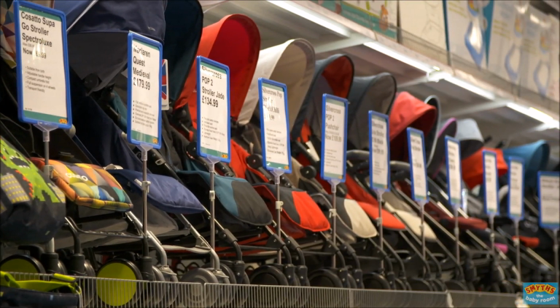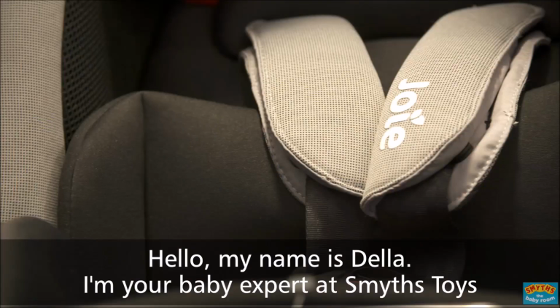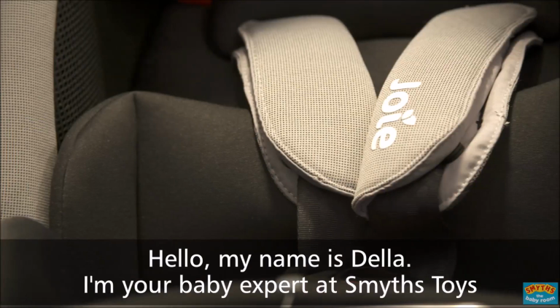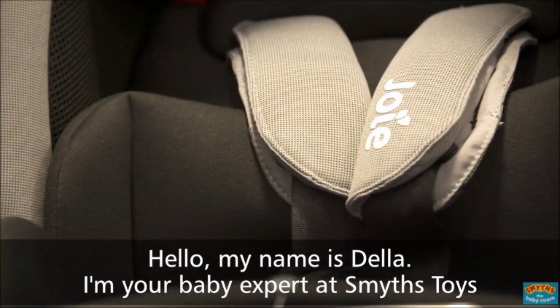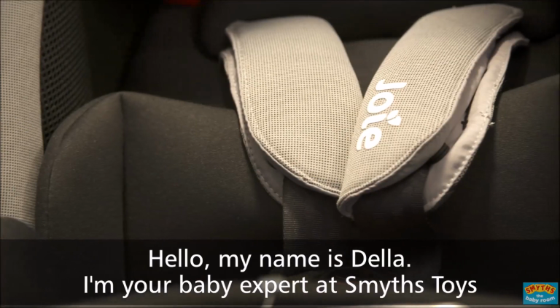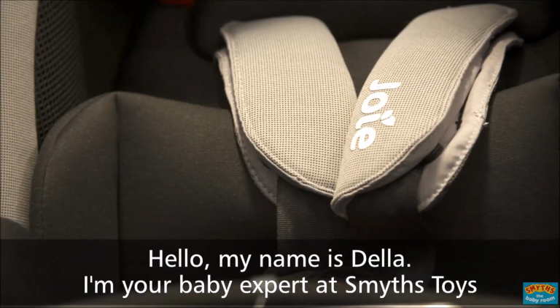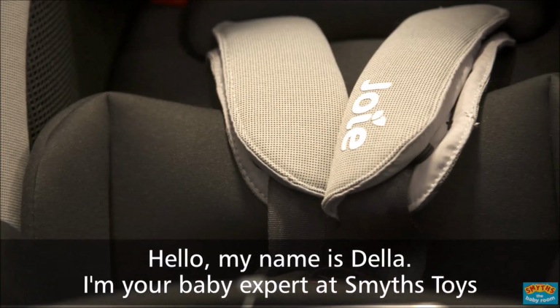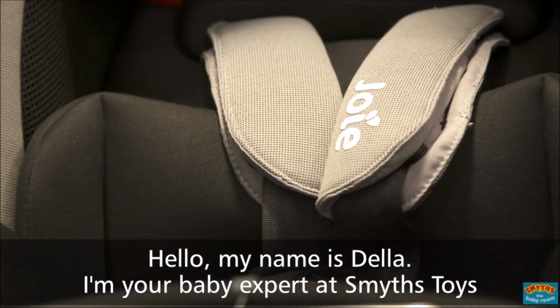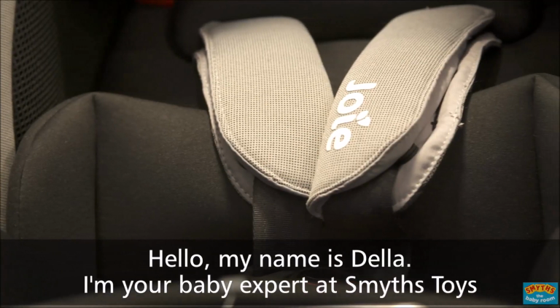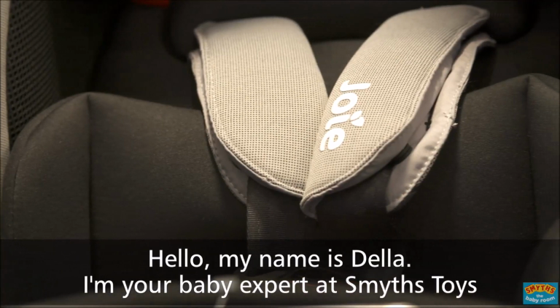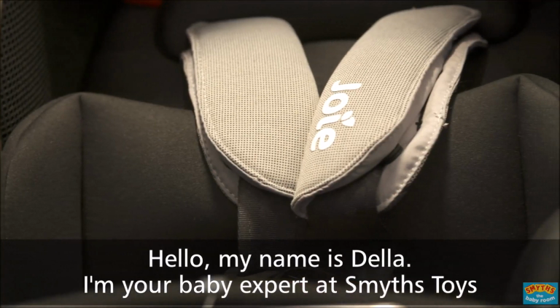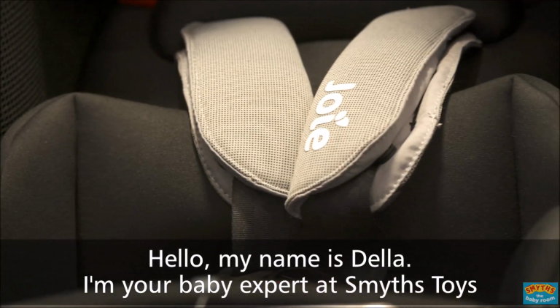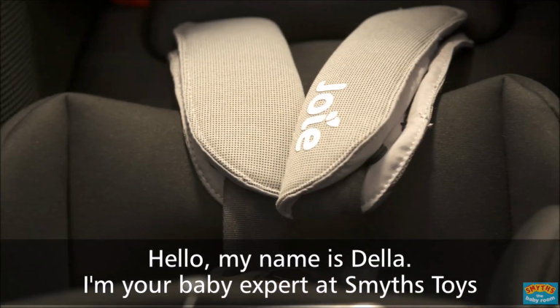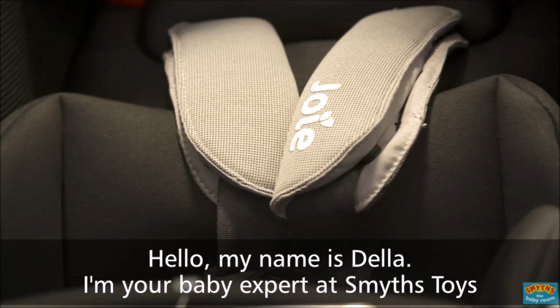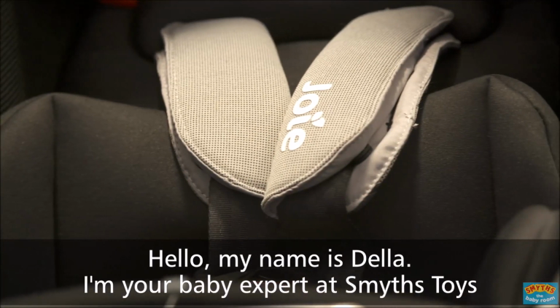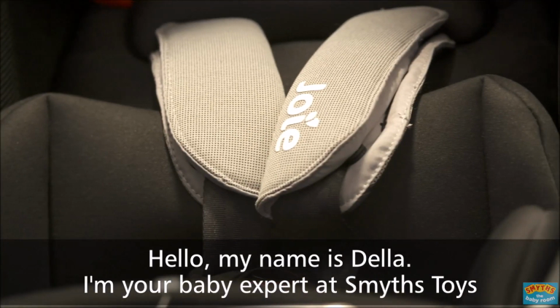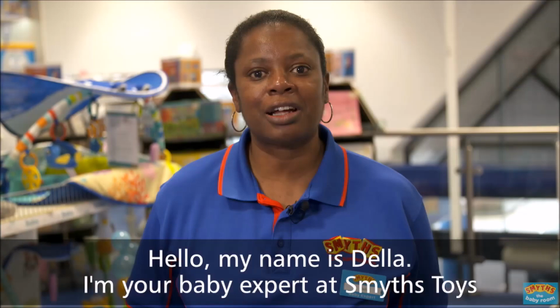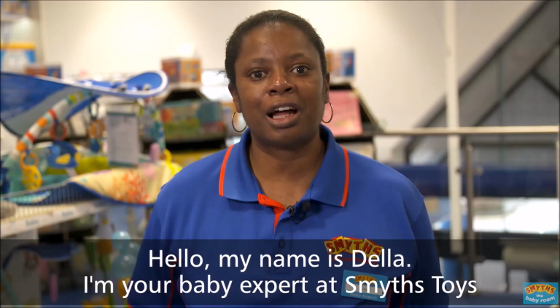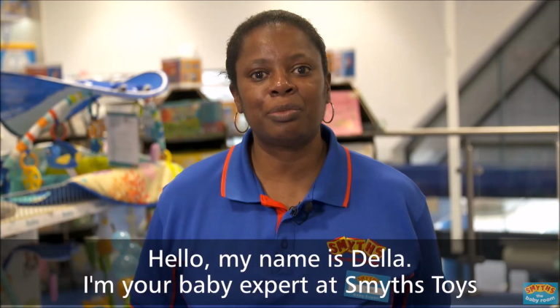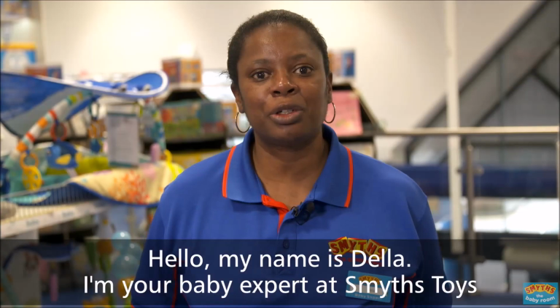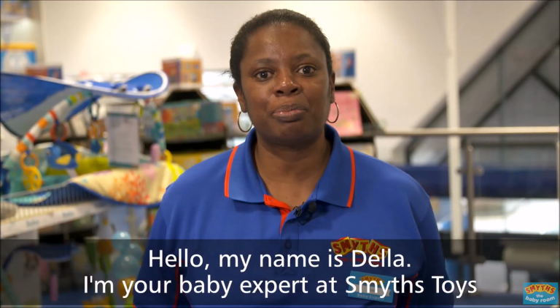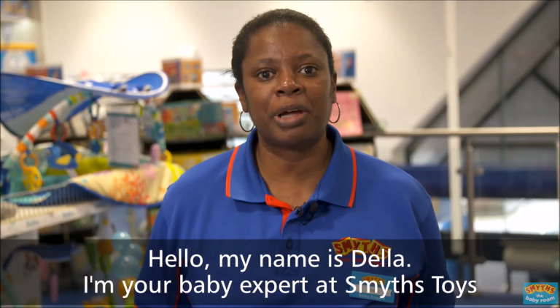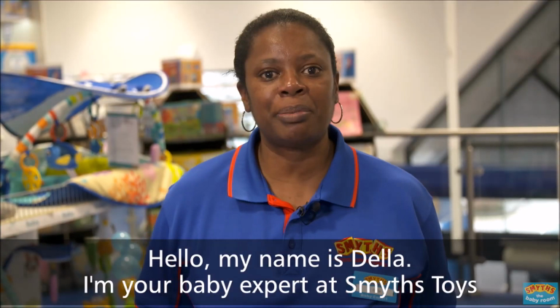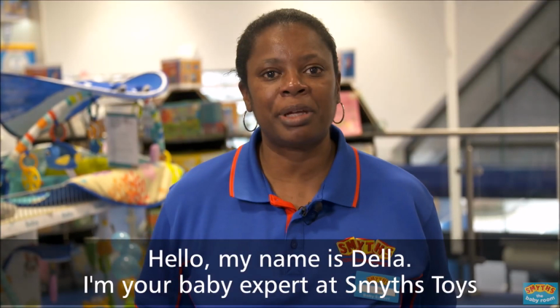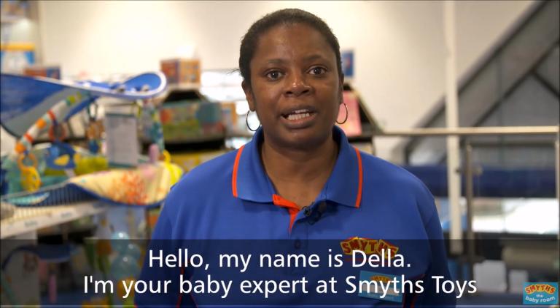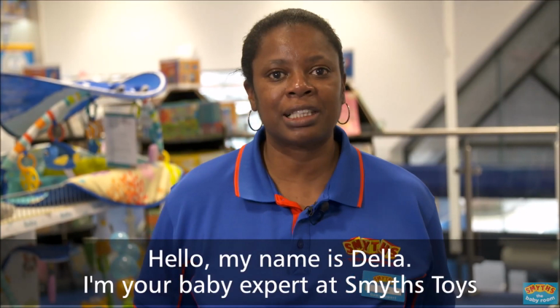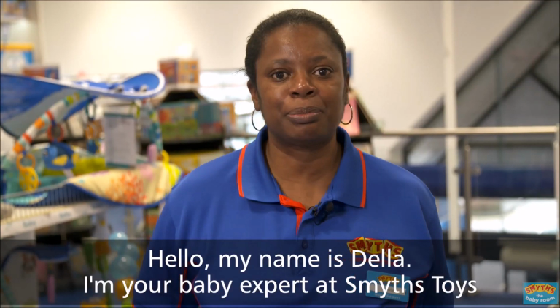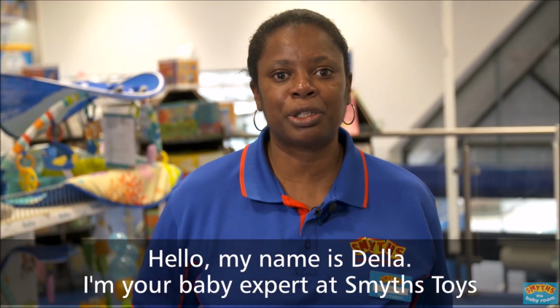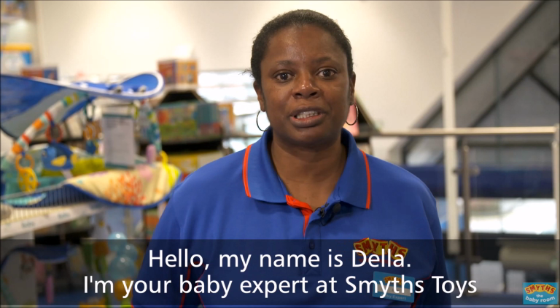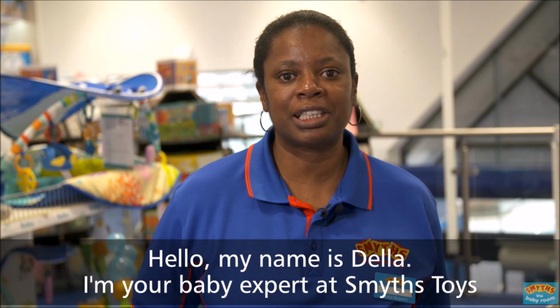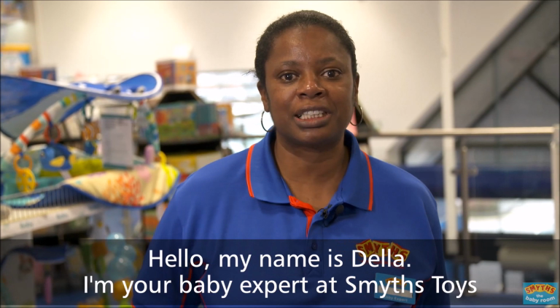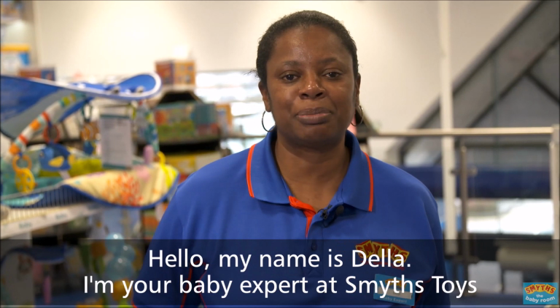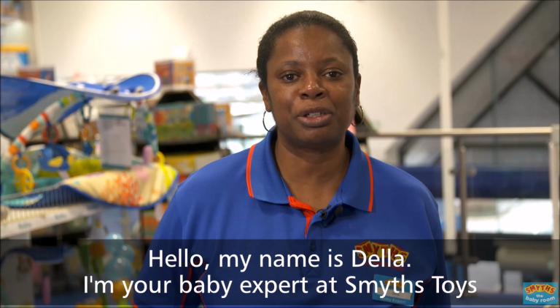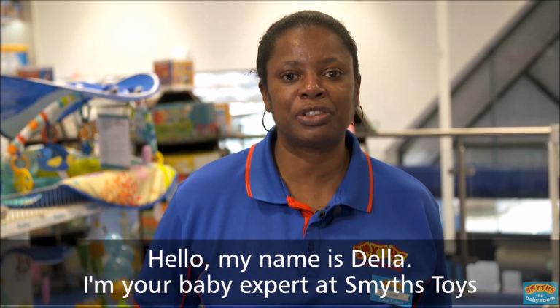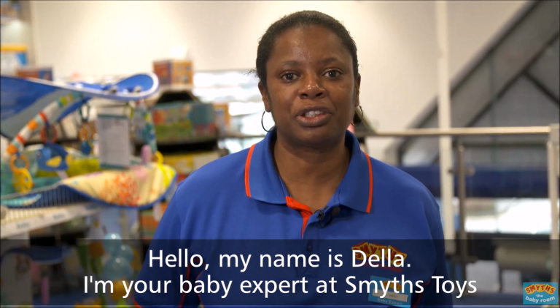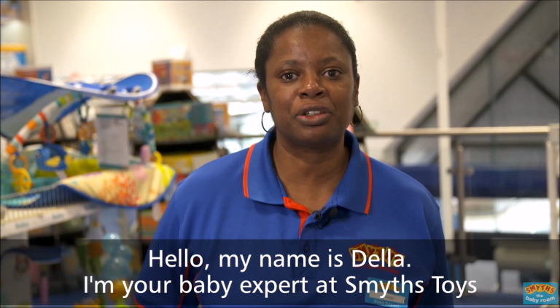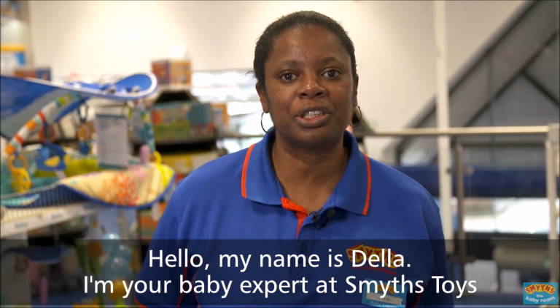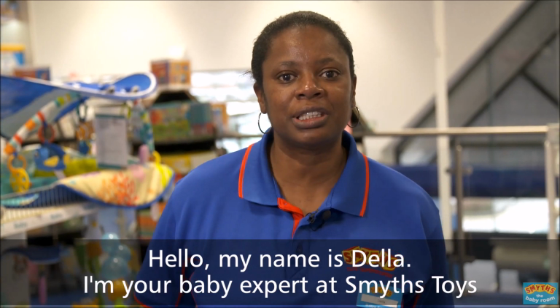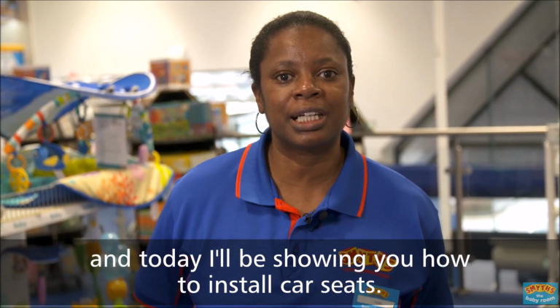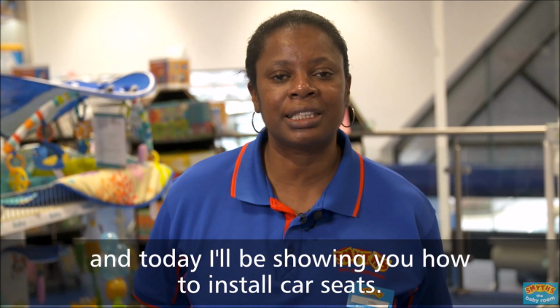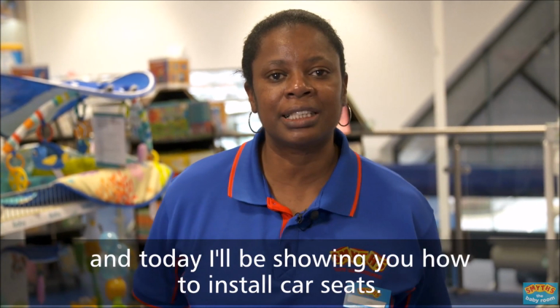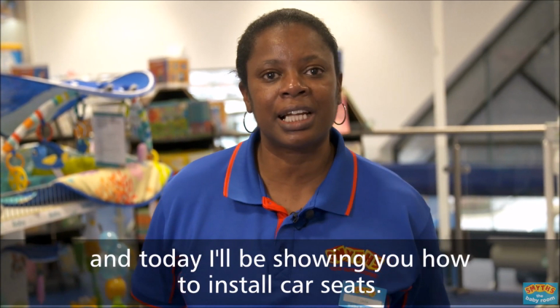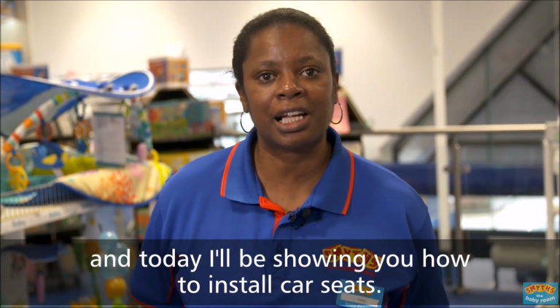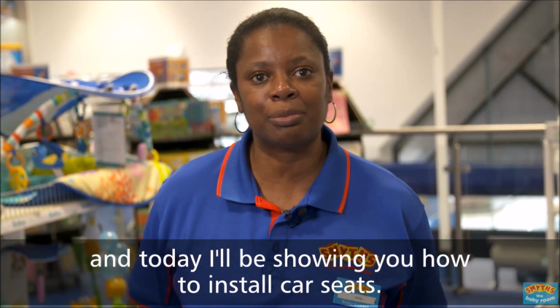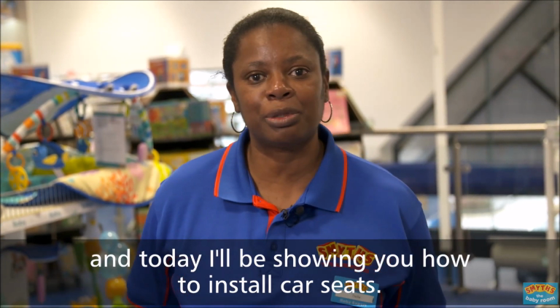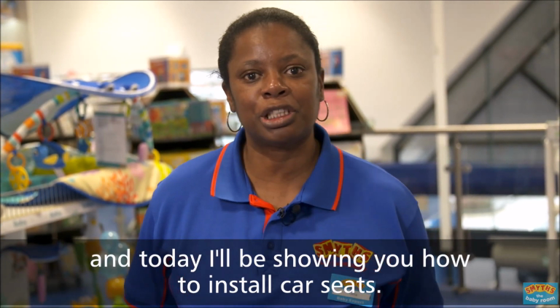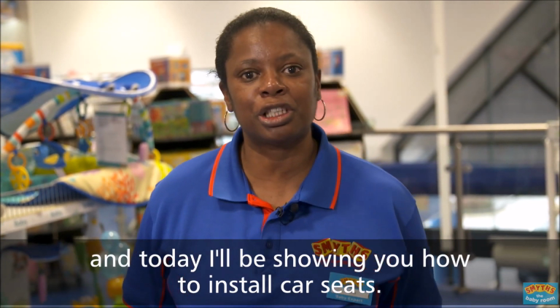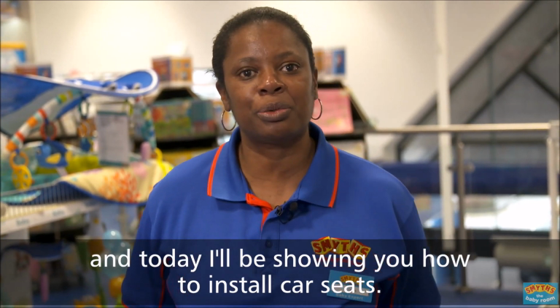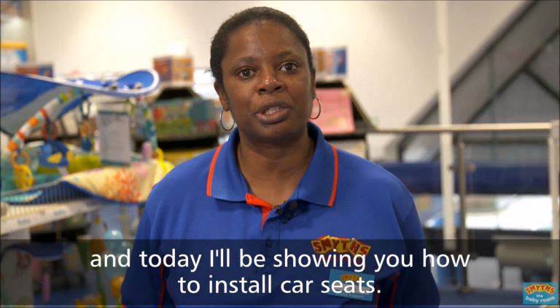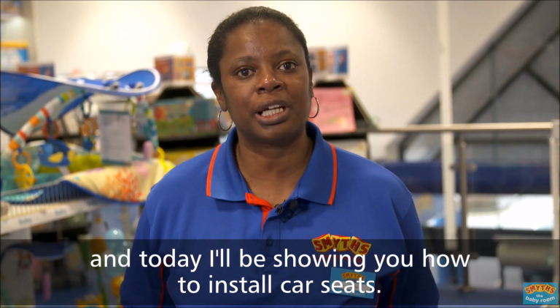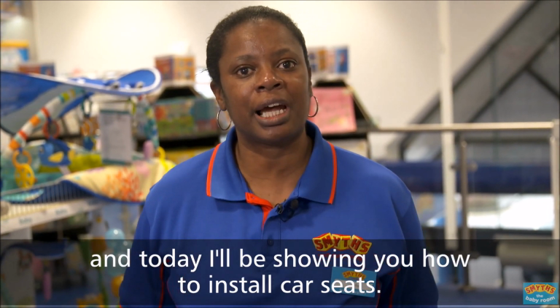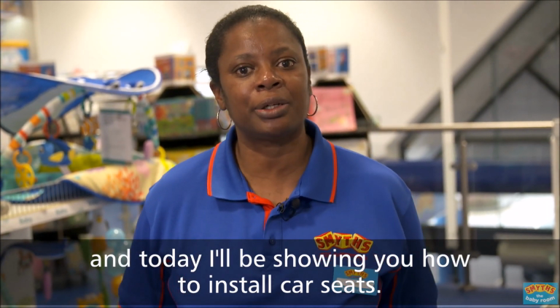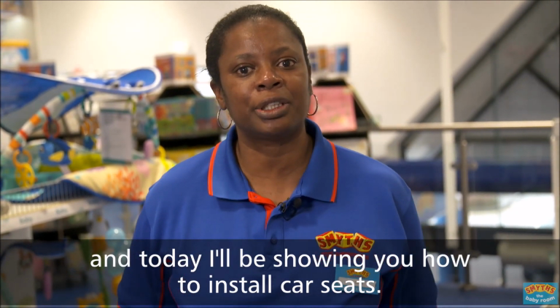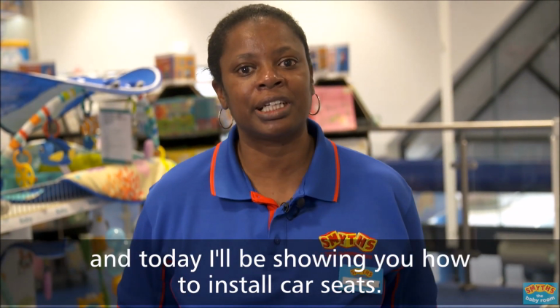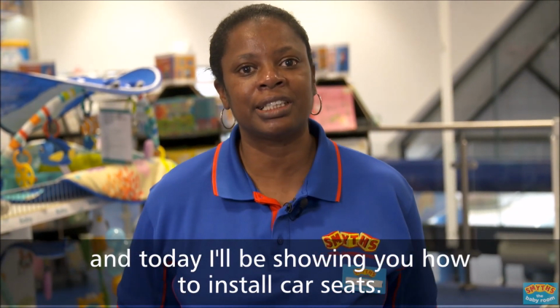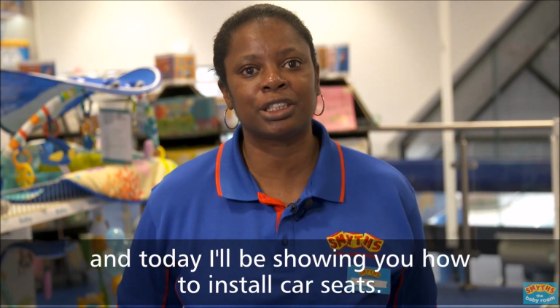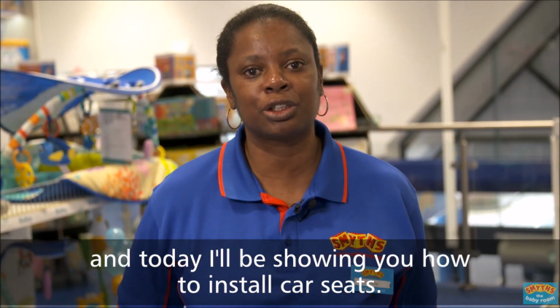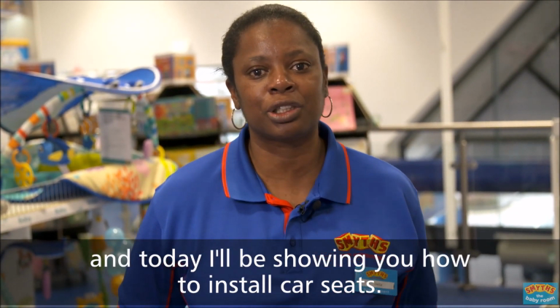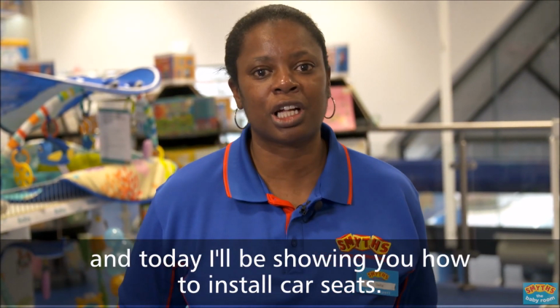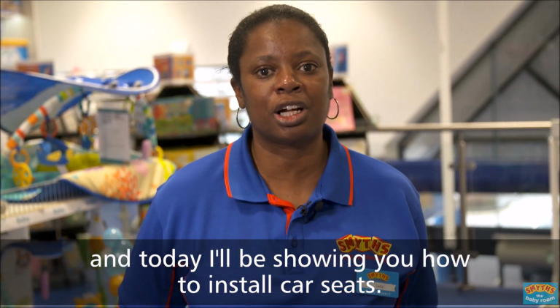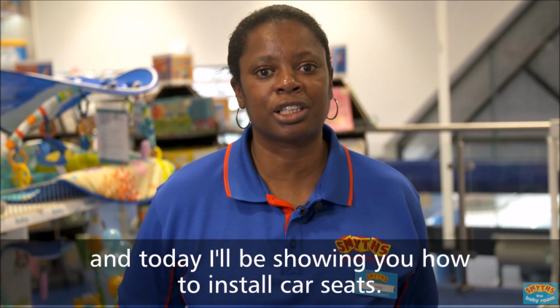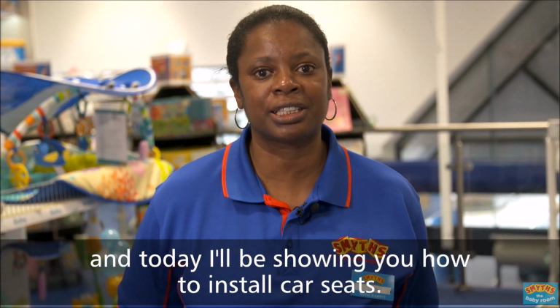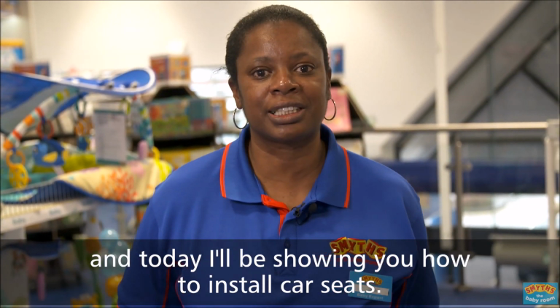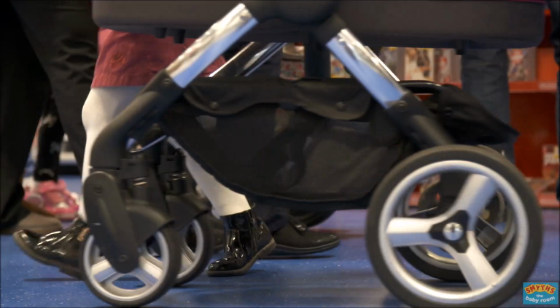Hello, my name is Della. I'm your baby expert at Smith's Toys and today I'll be showing you how to install car seats.